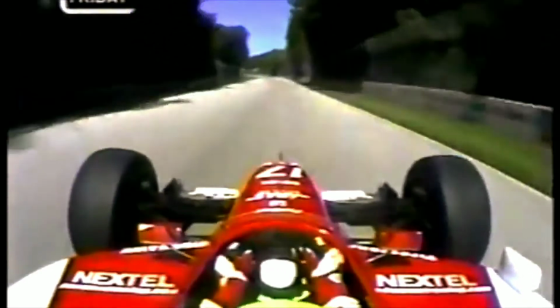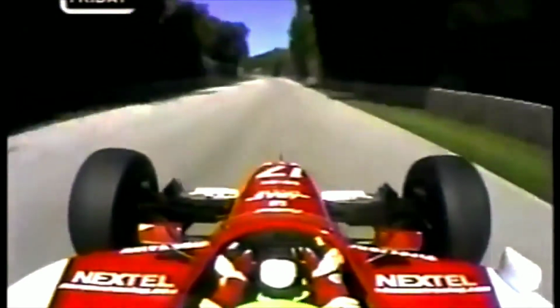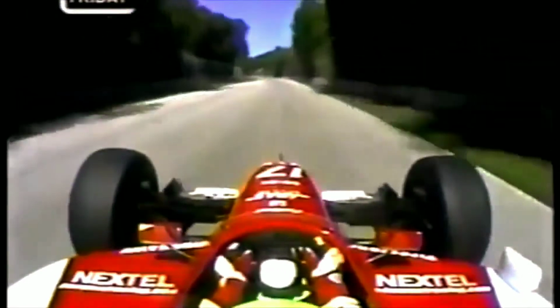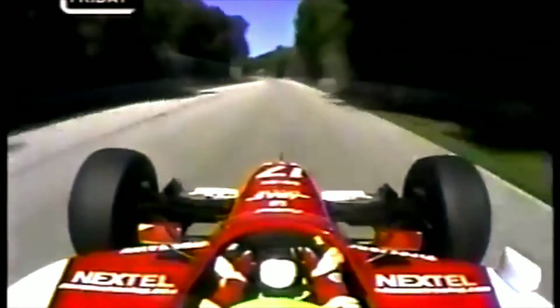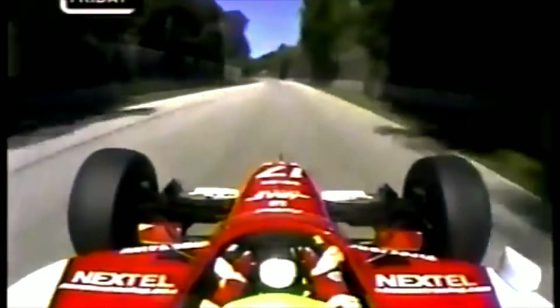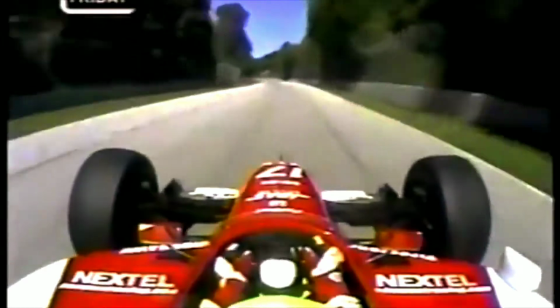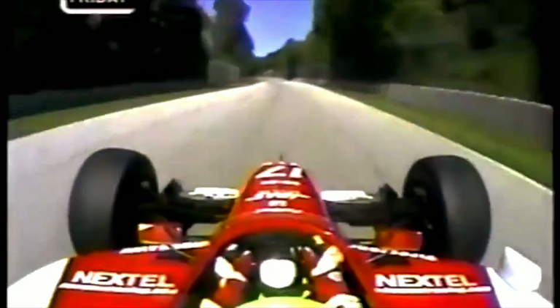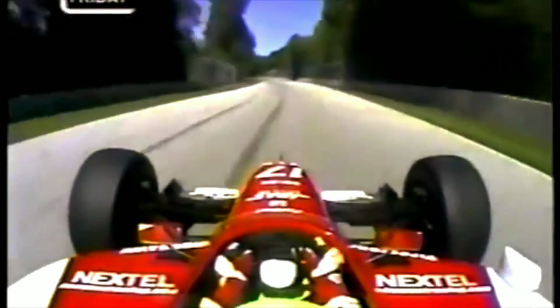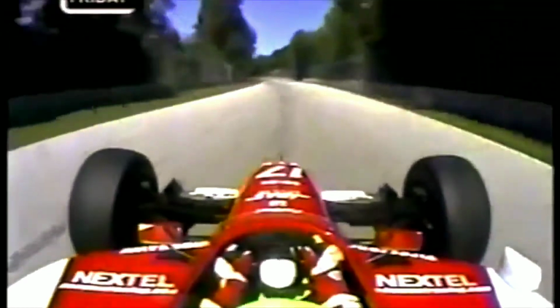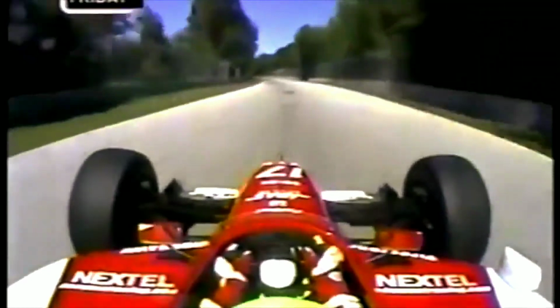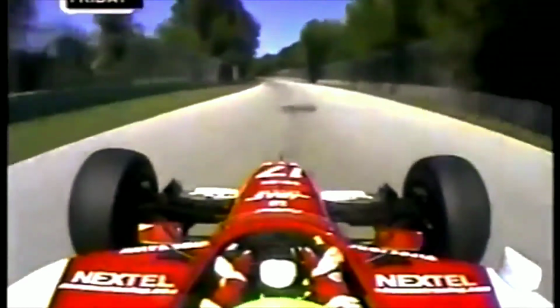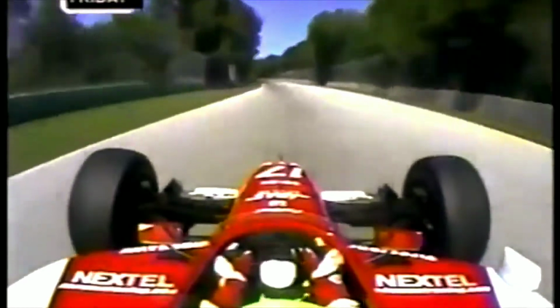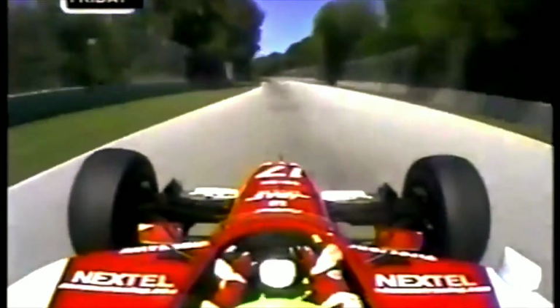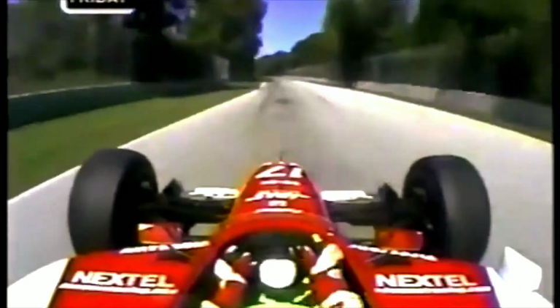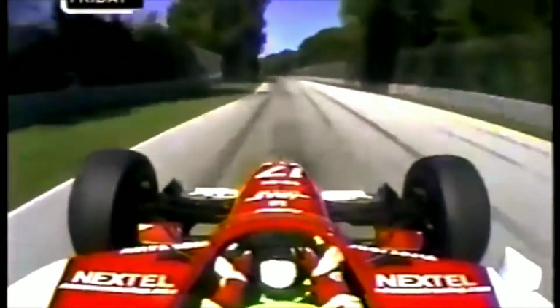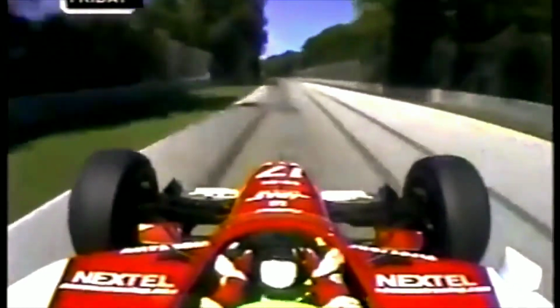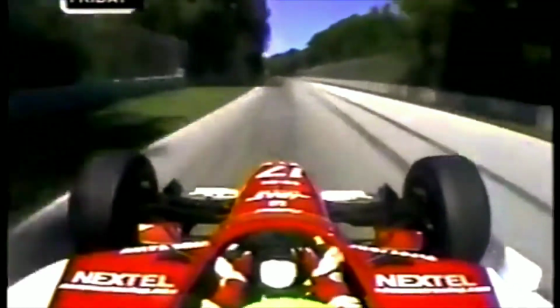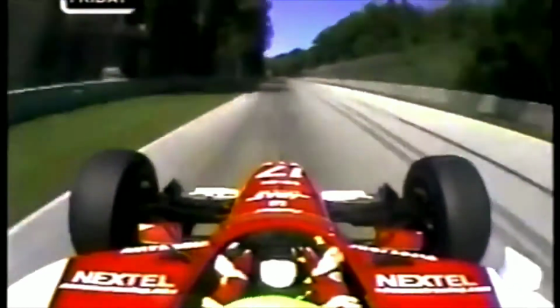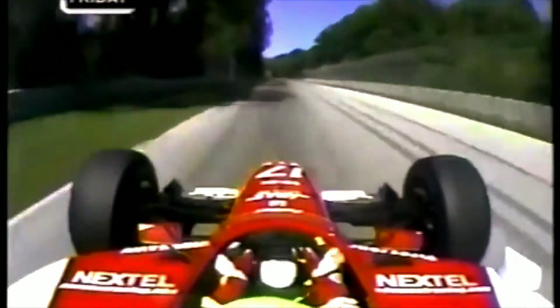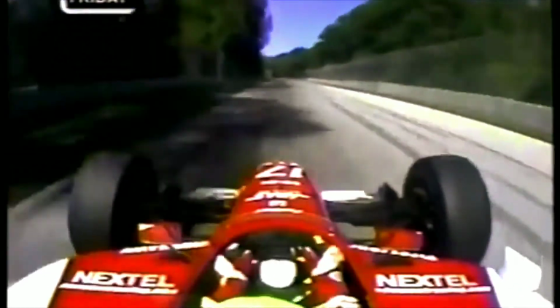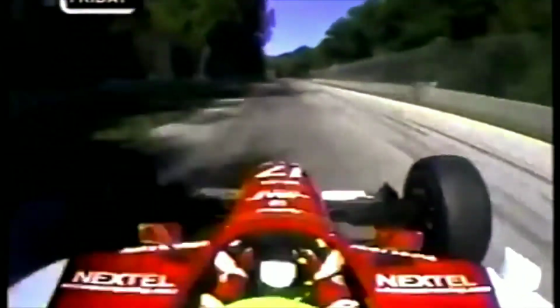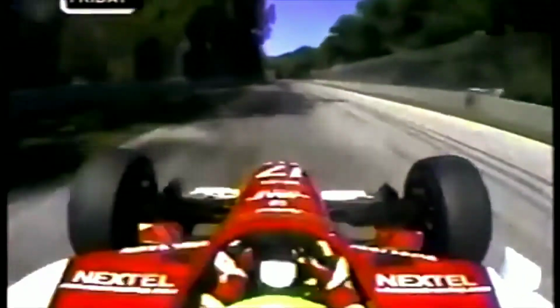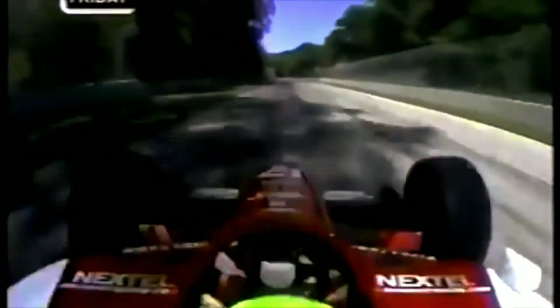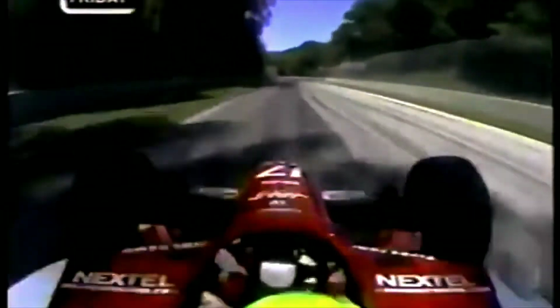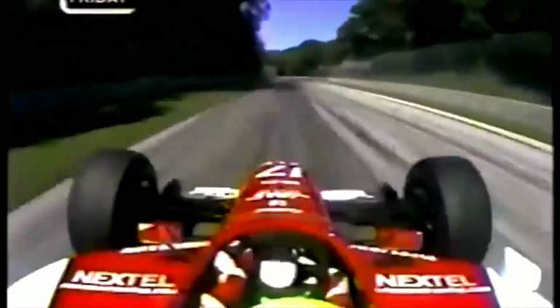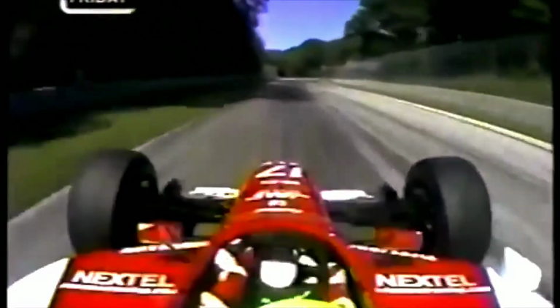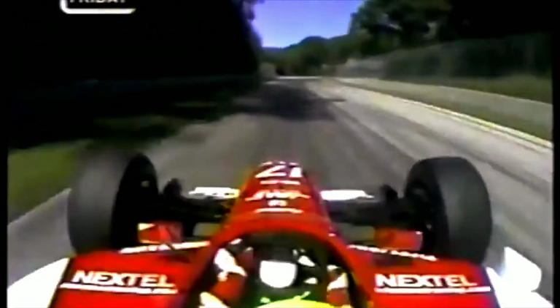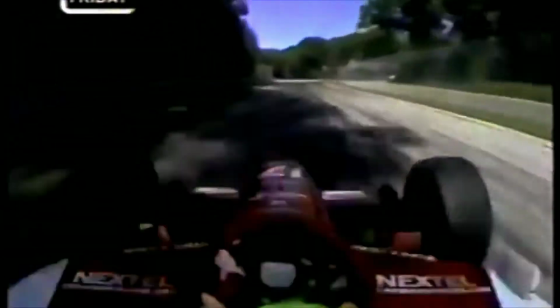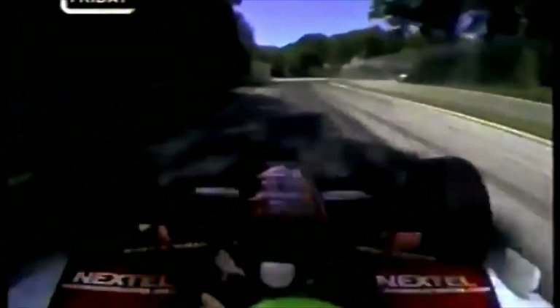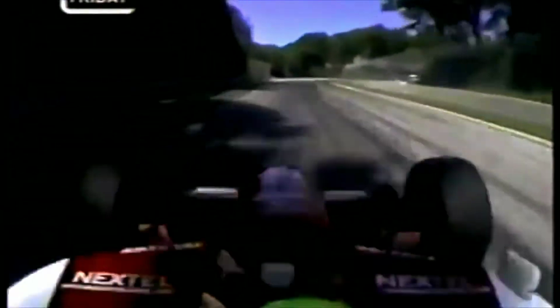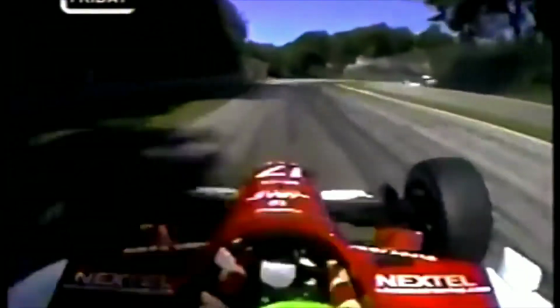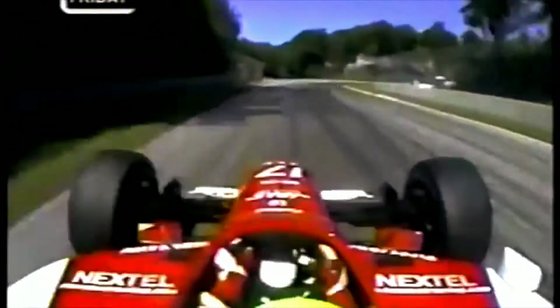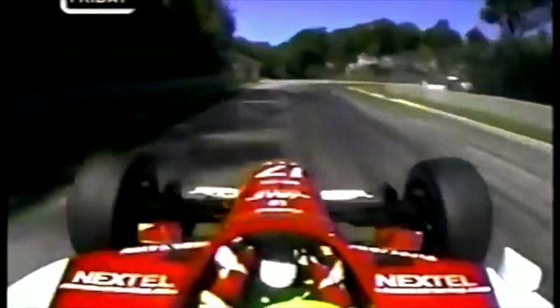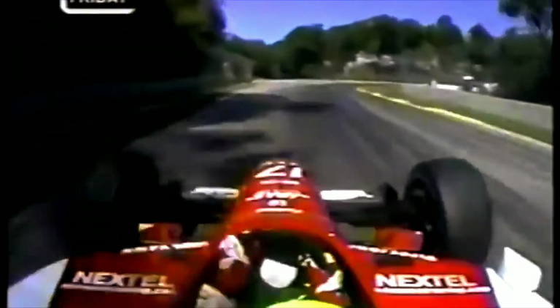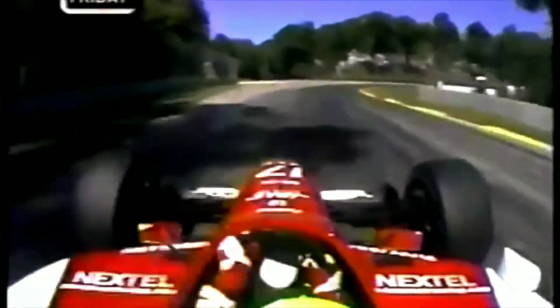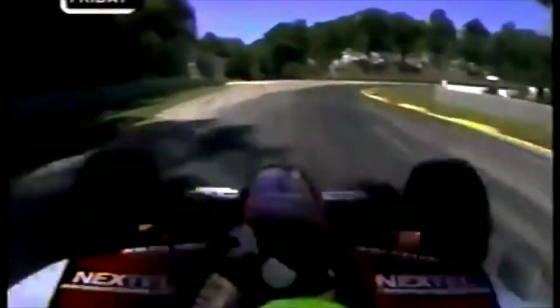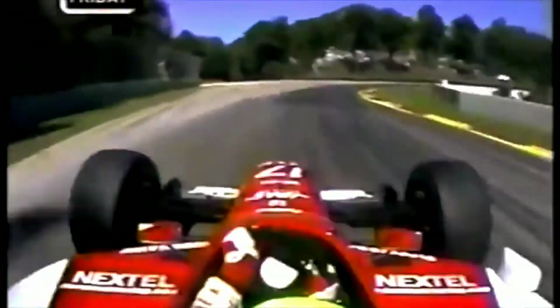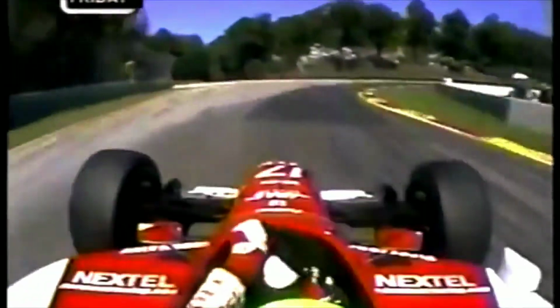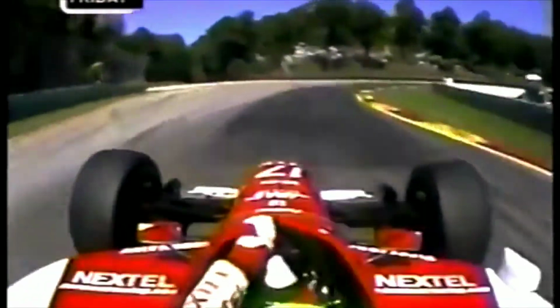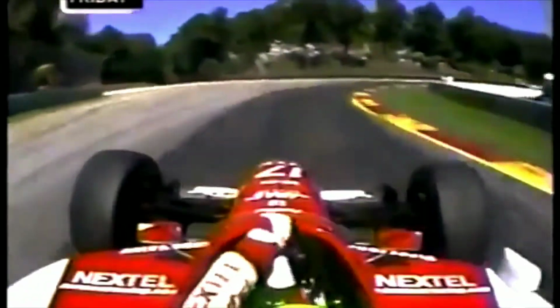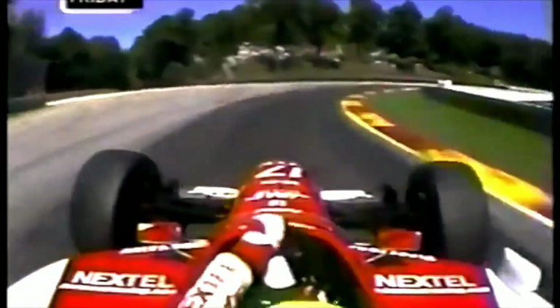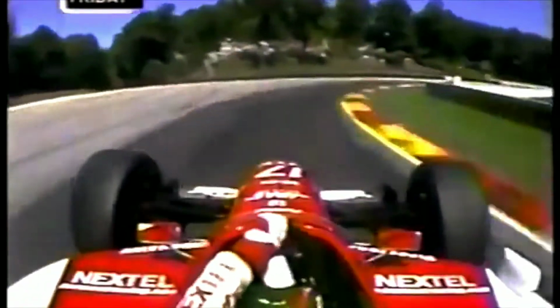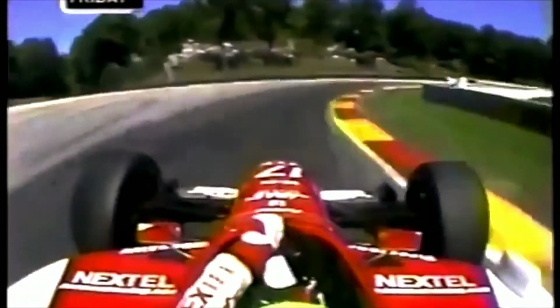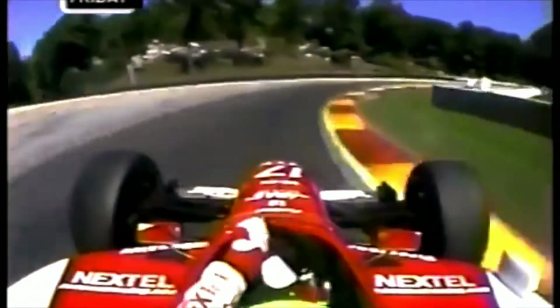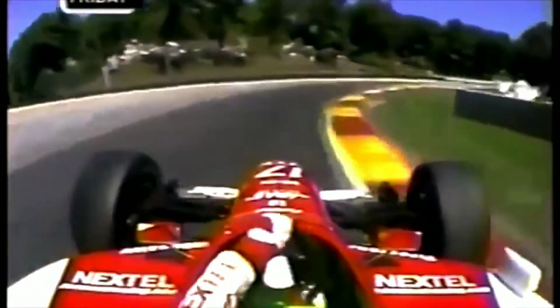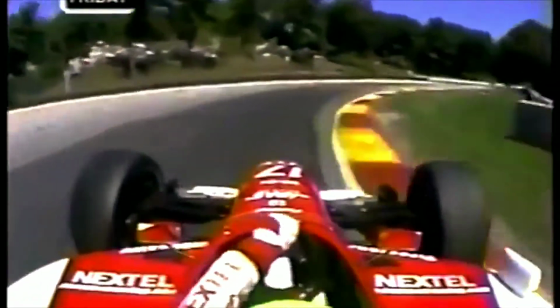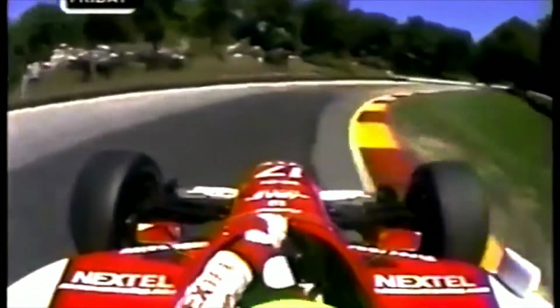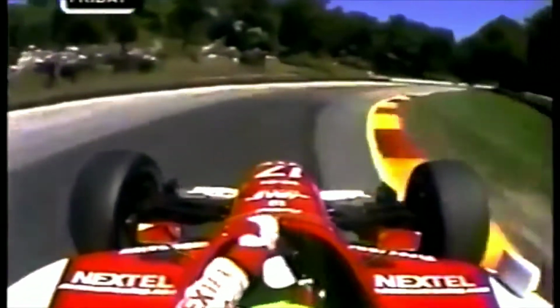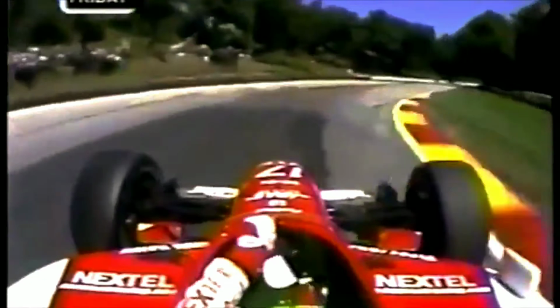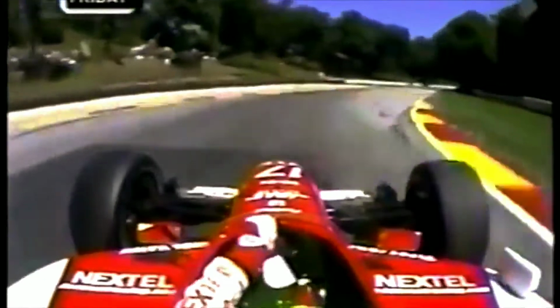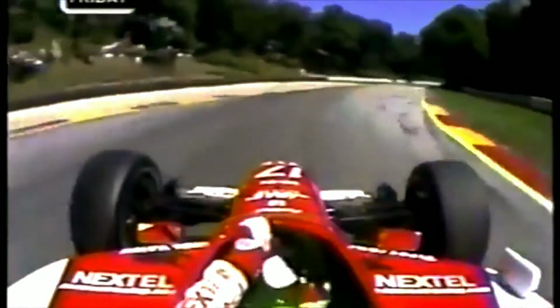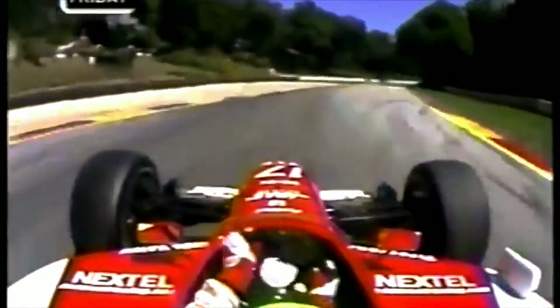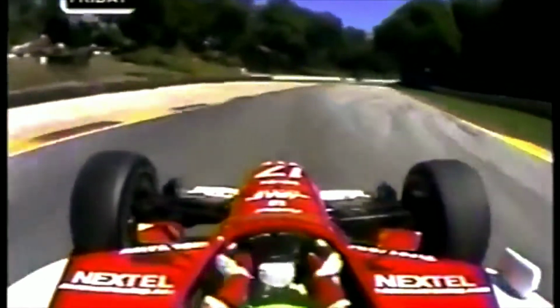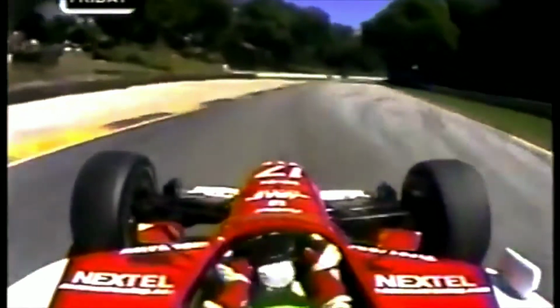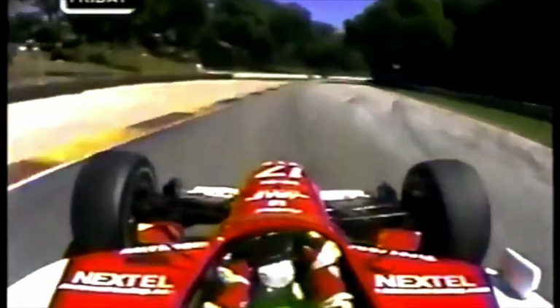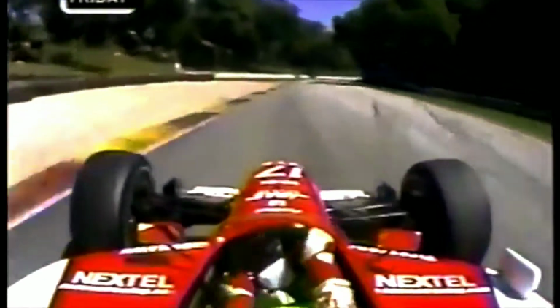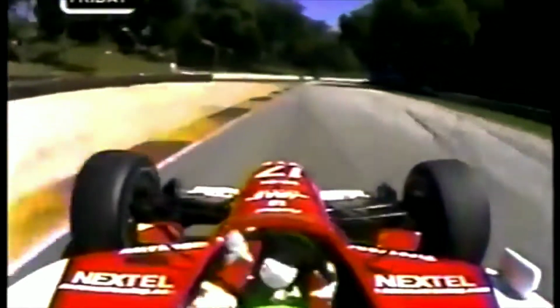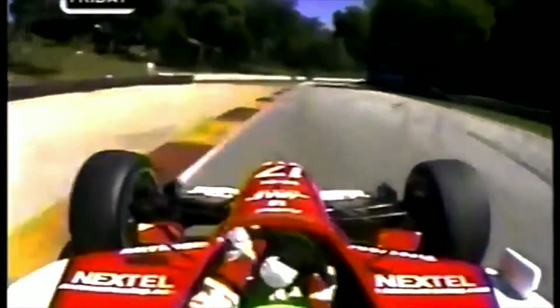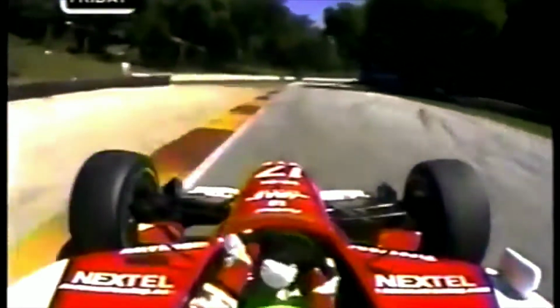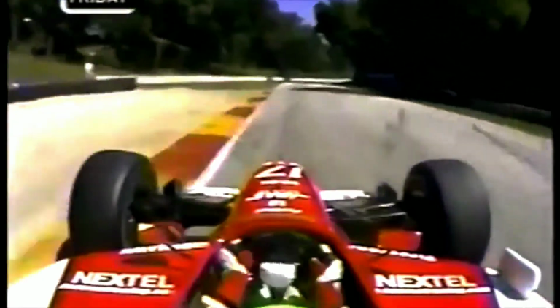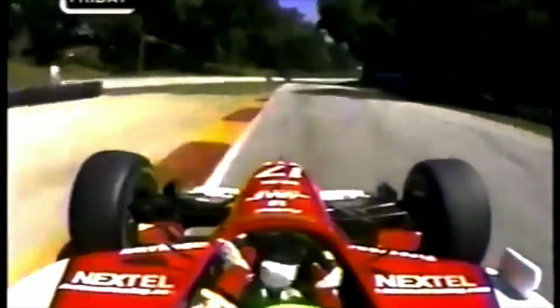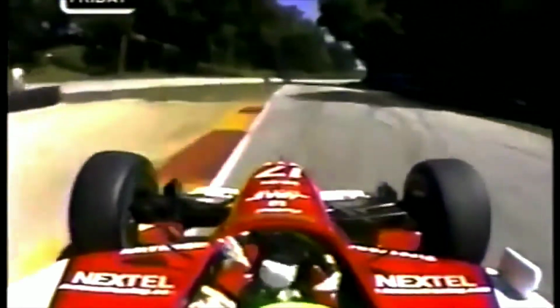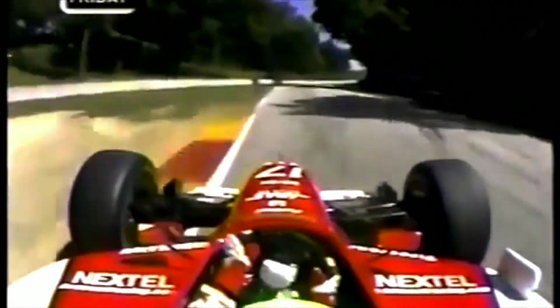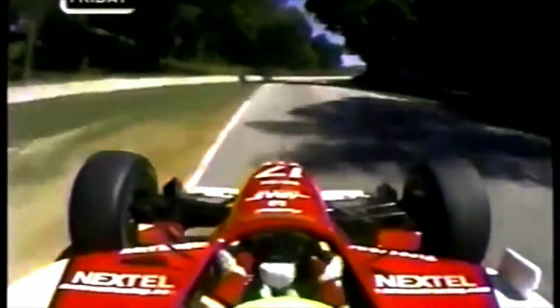Down into Canada — how deep can you go on the brakes? Hard on the brakes, 3.5 G's of braking, down to 3rd gear, through the right-hander here at 80 miles an hour.